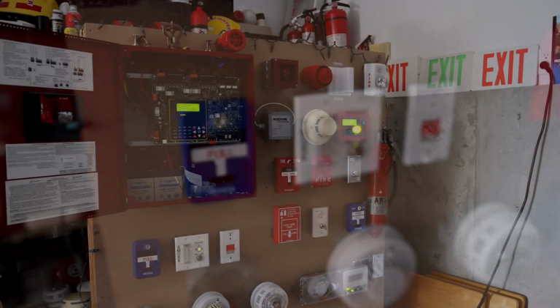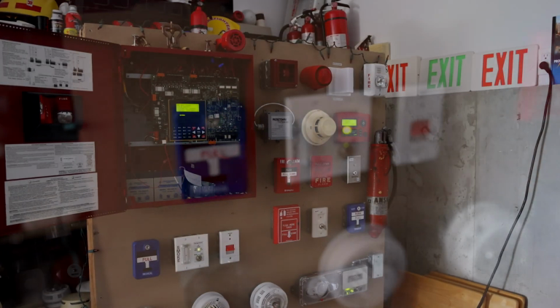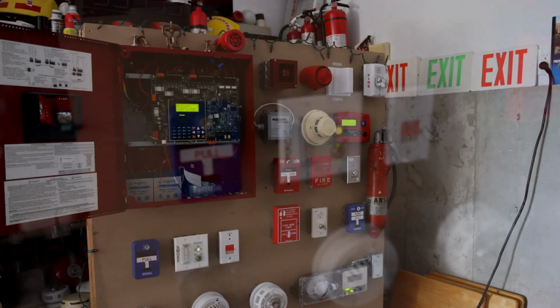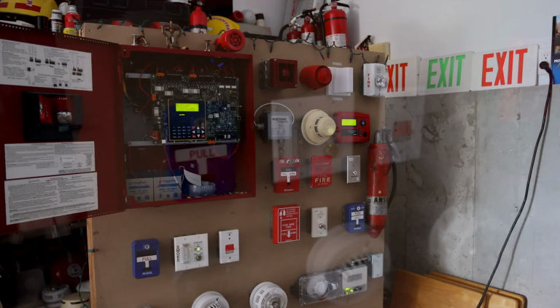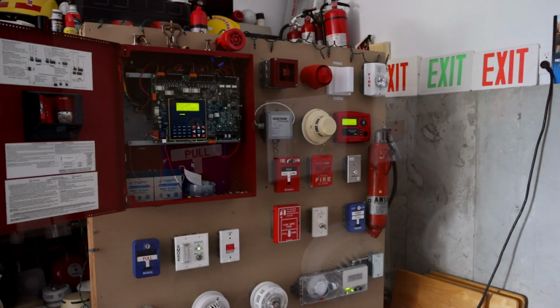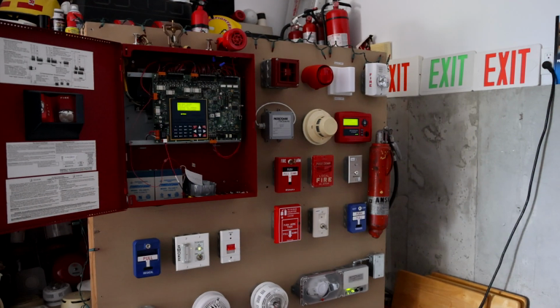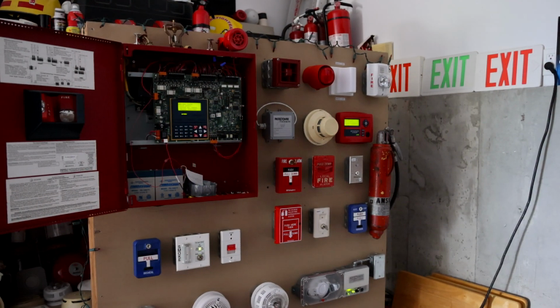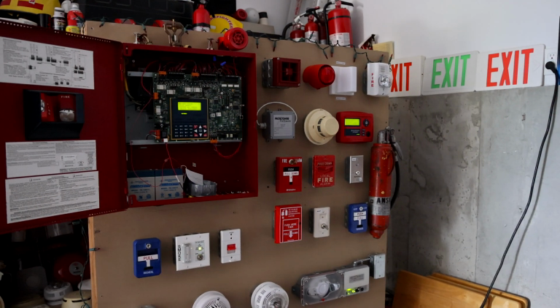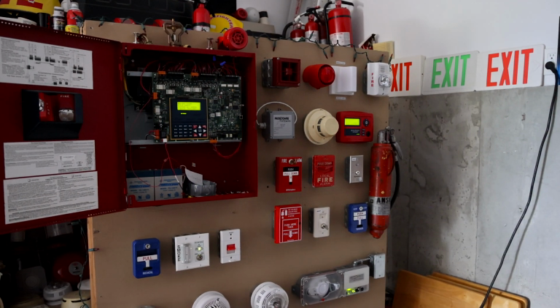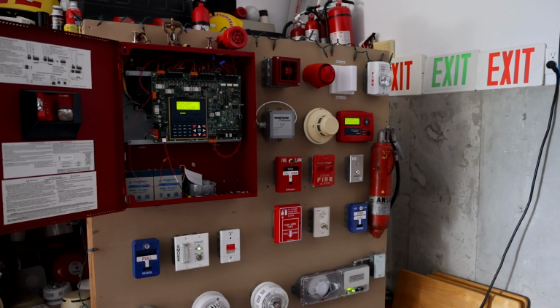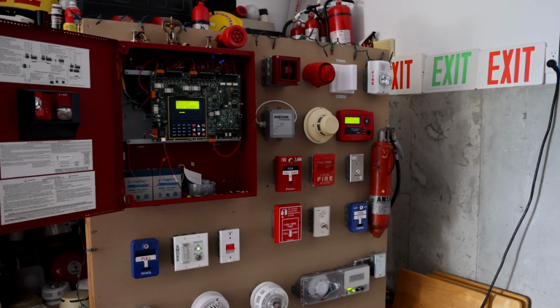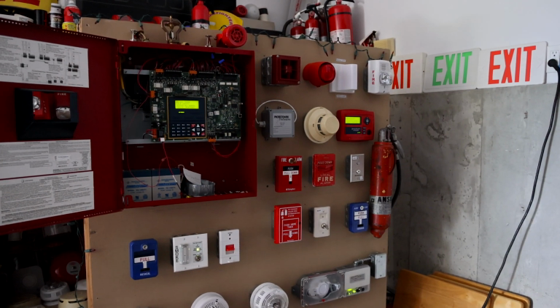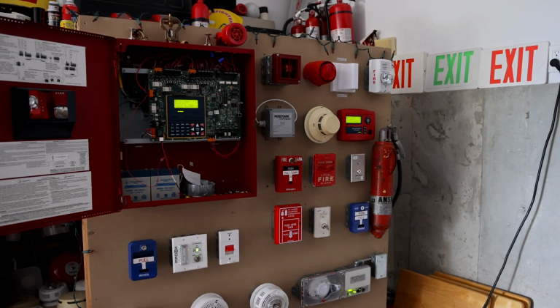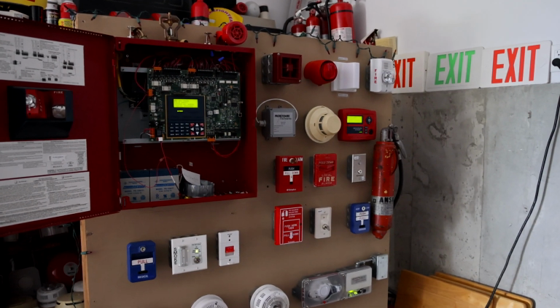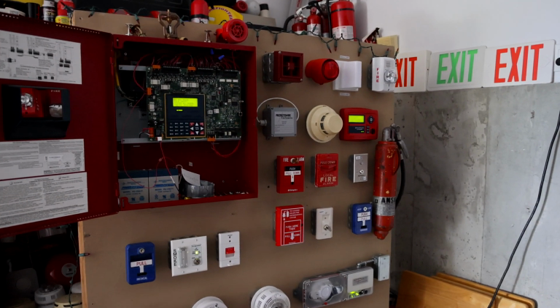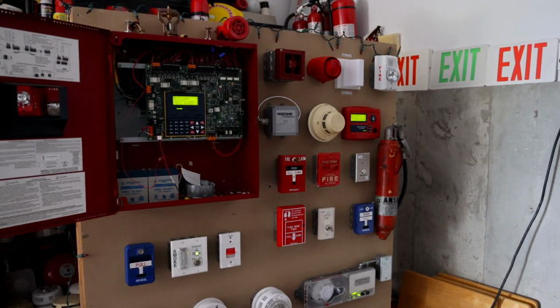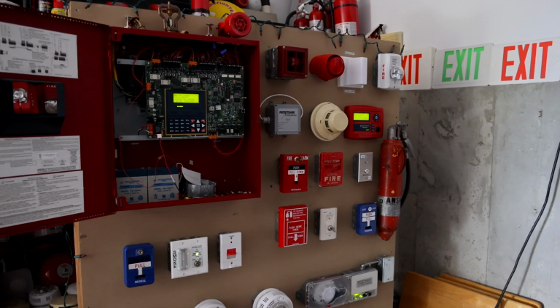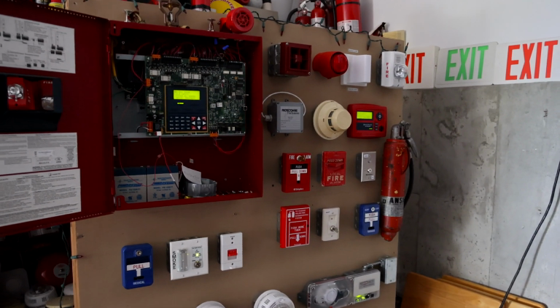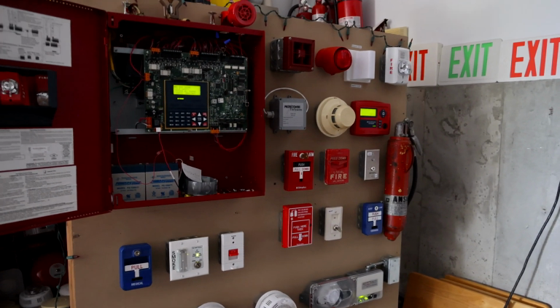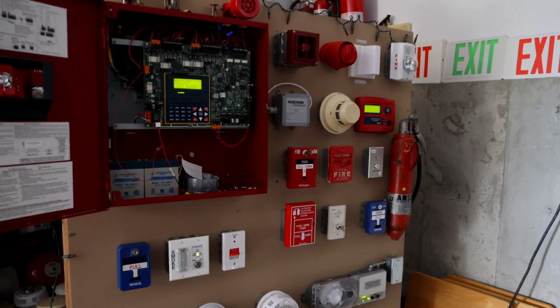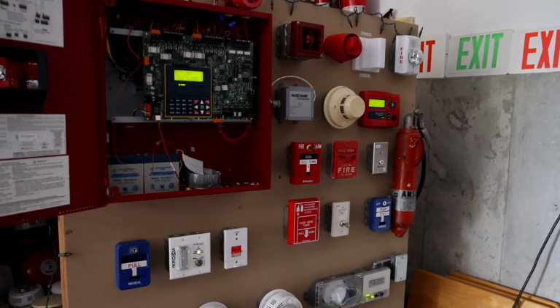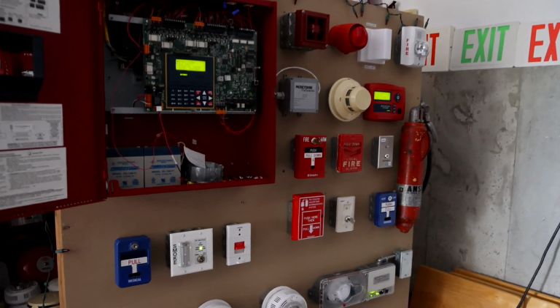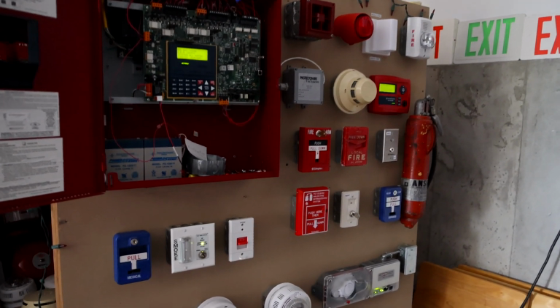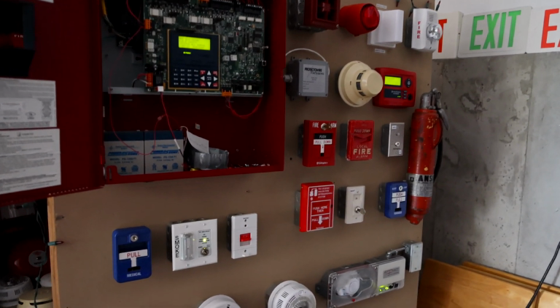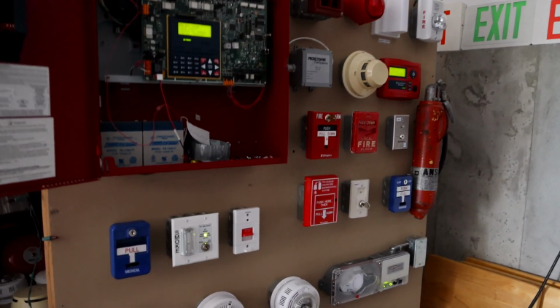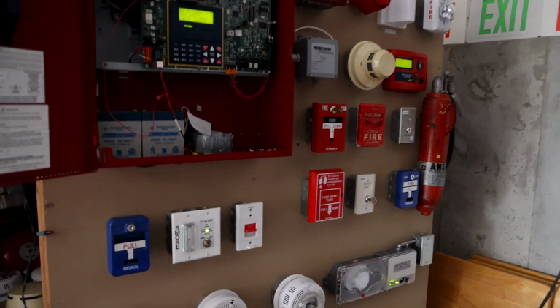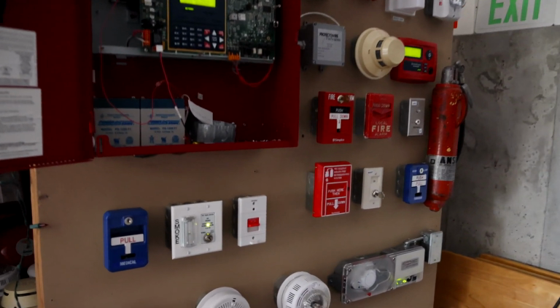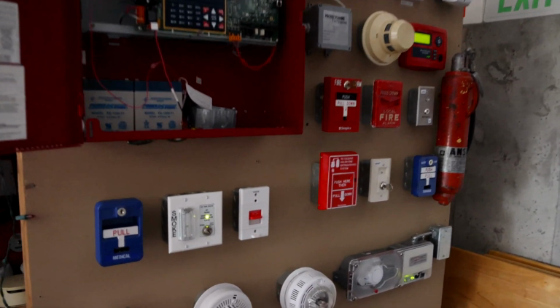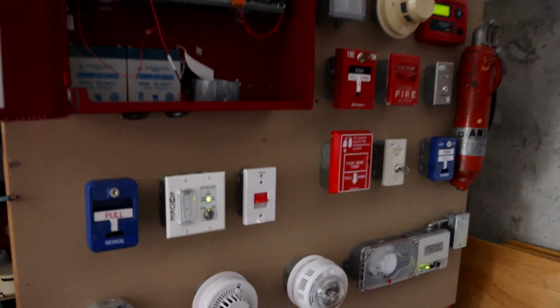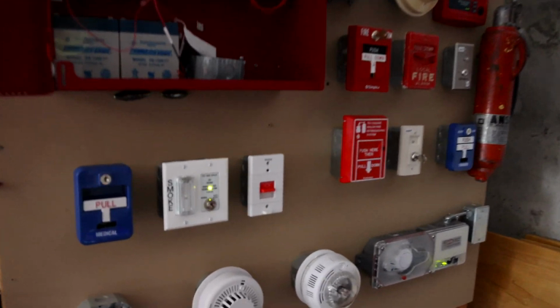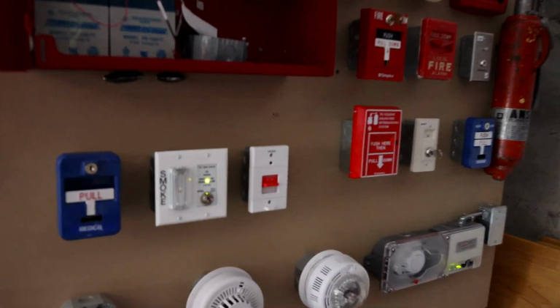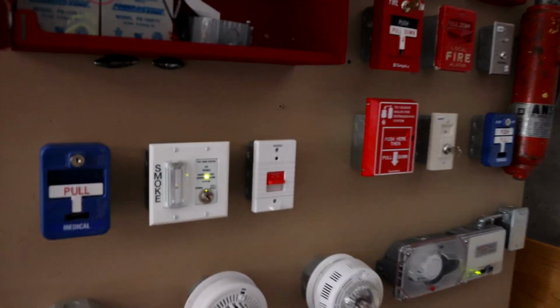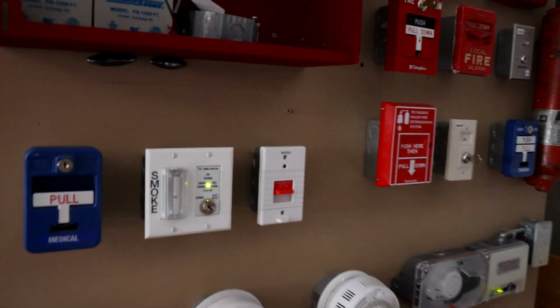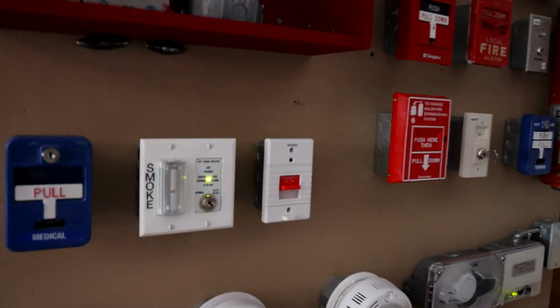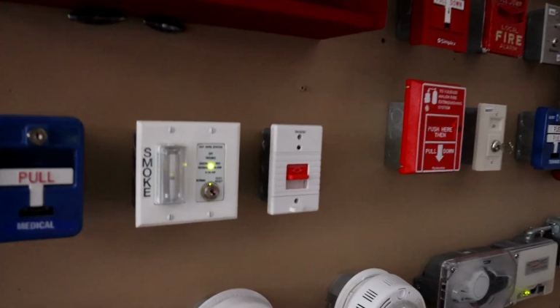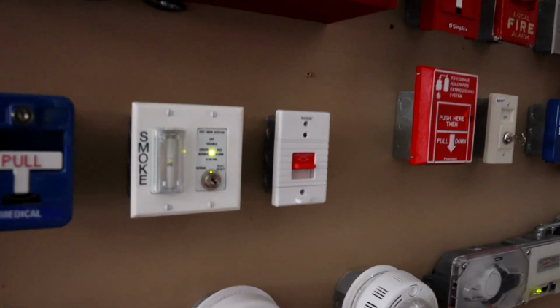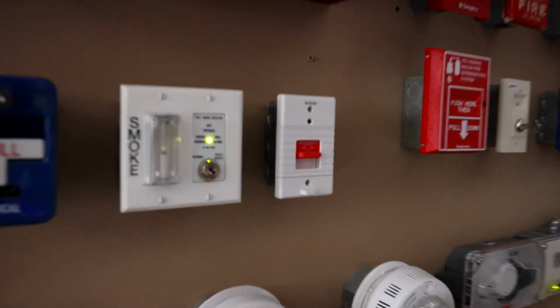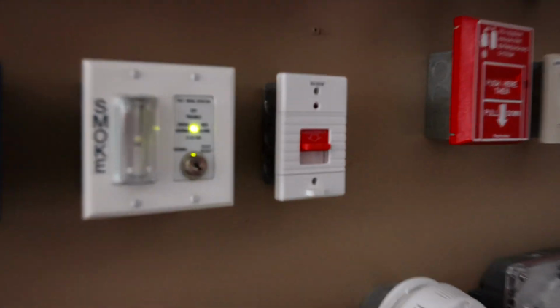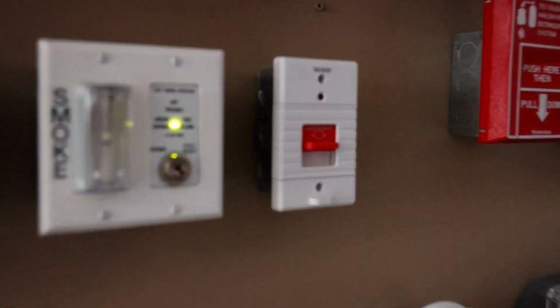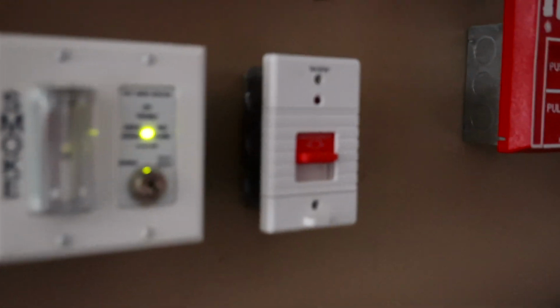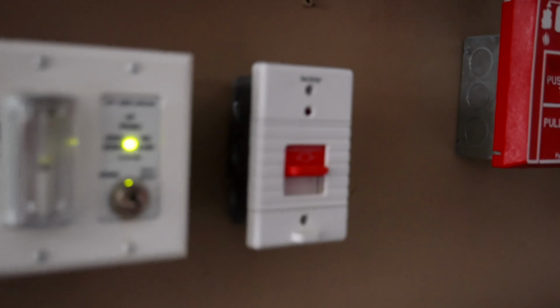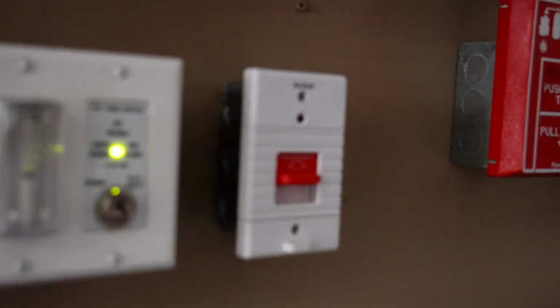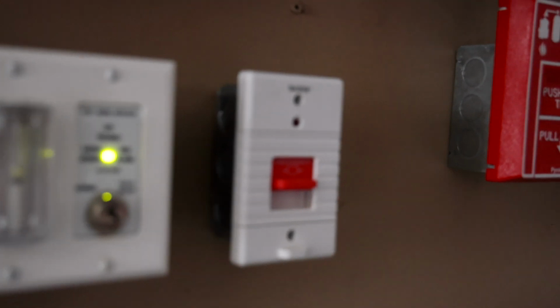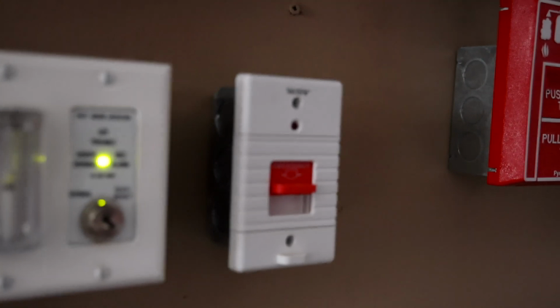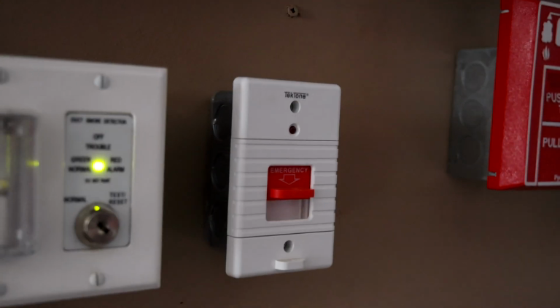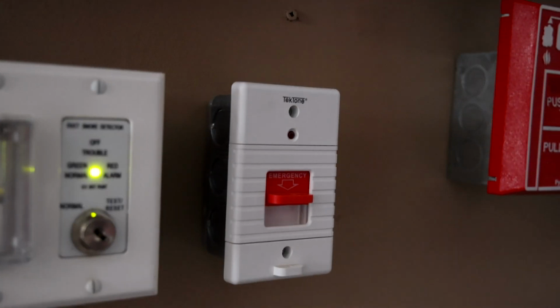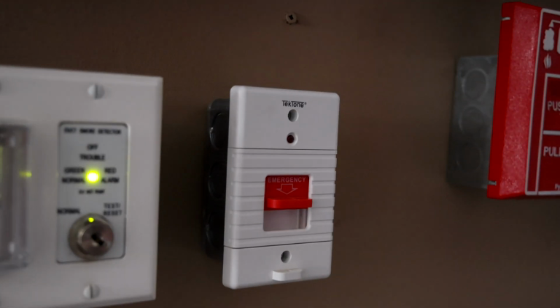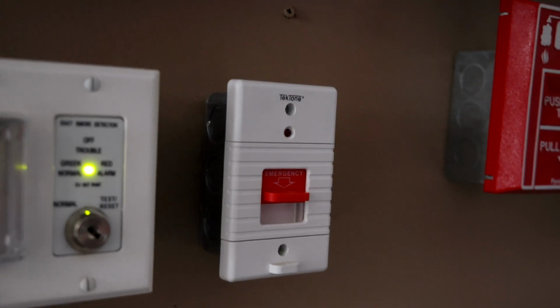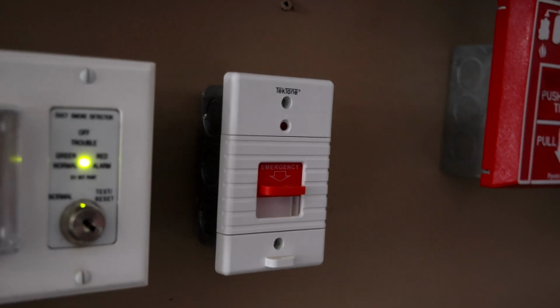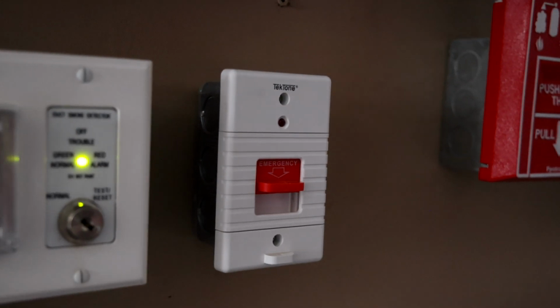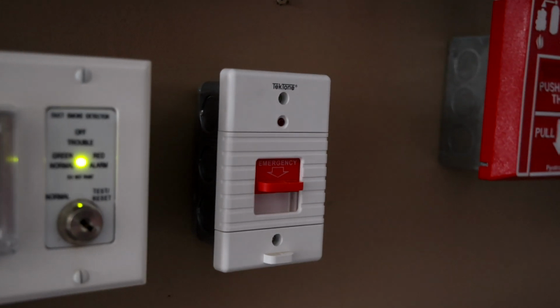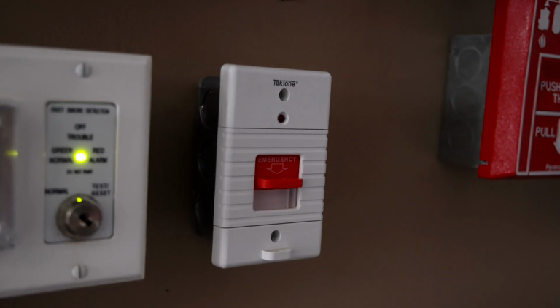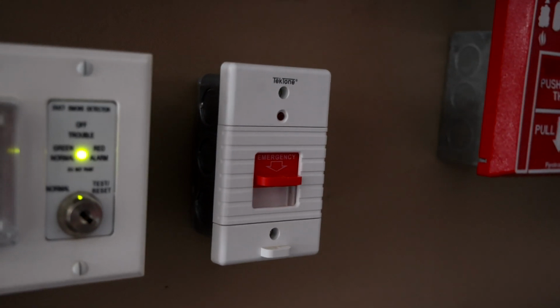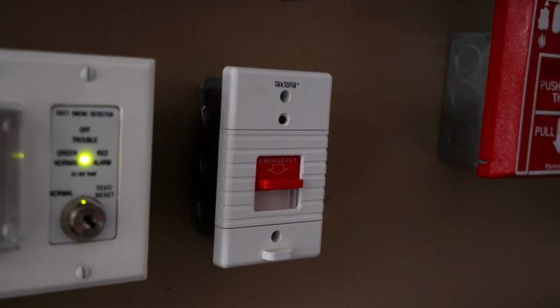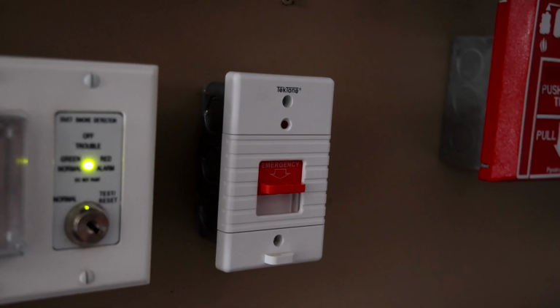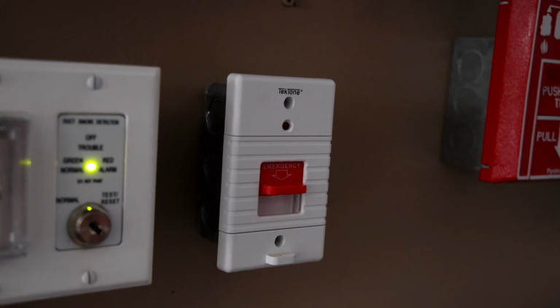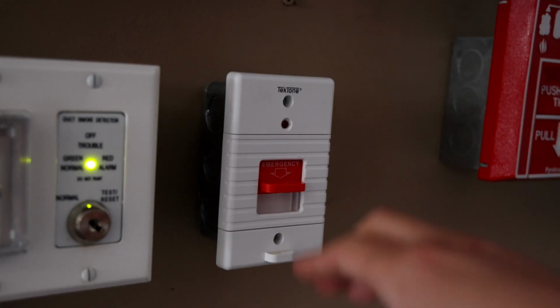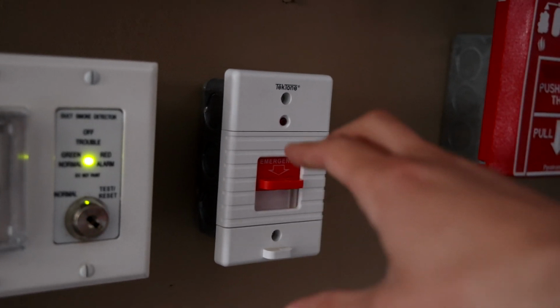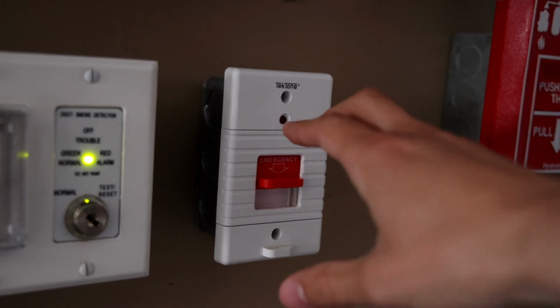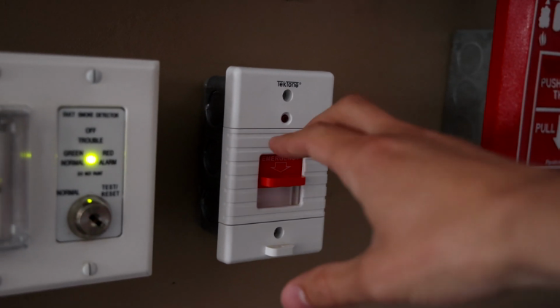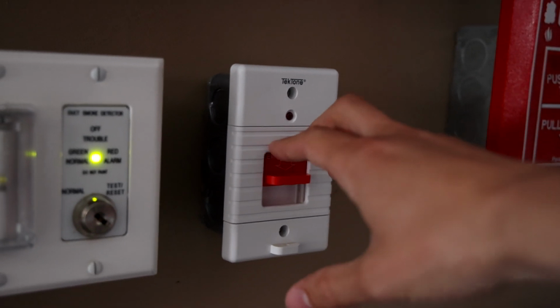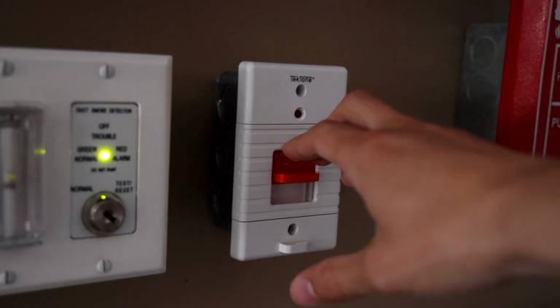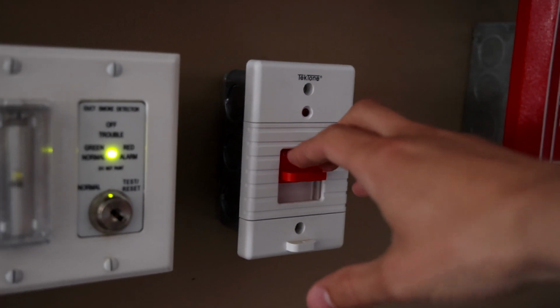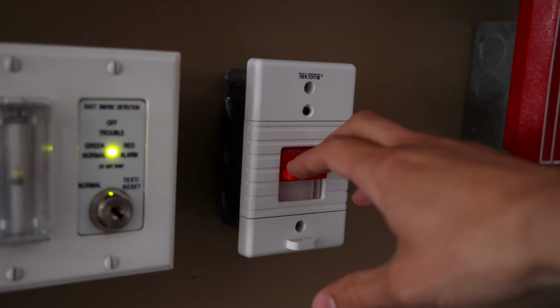While we have the light off and it looks really cool, we'll activate that part of the system one more time with this Tectone pull cord switch.